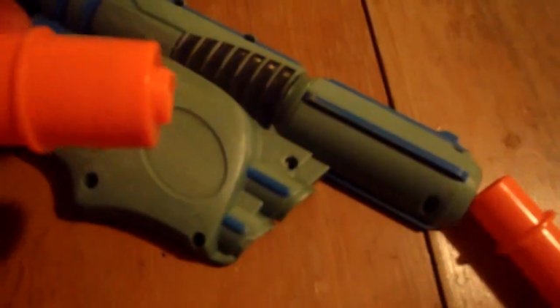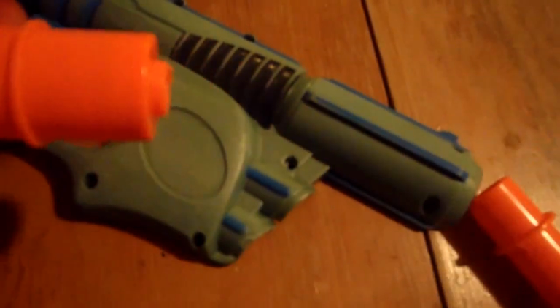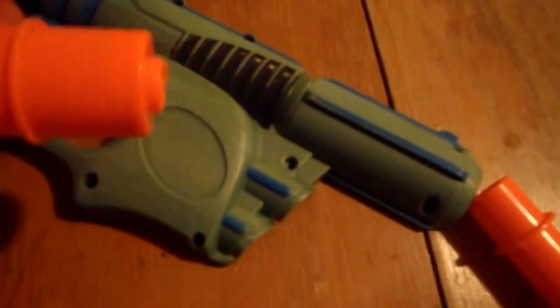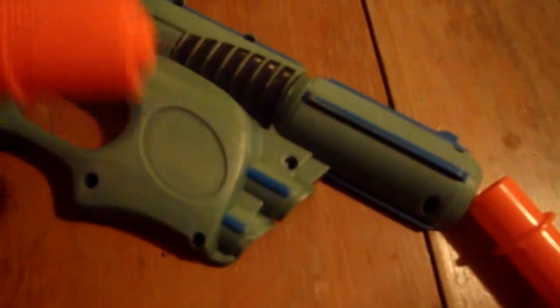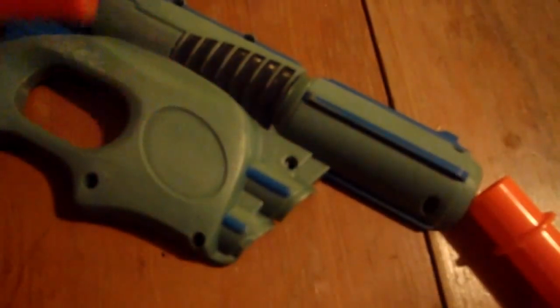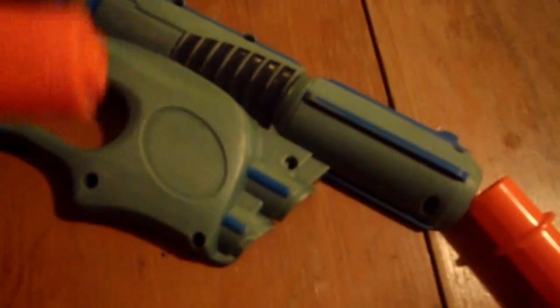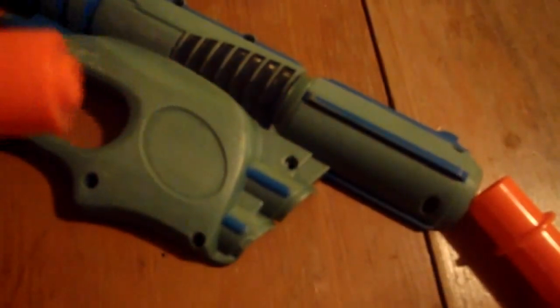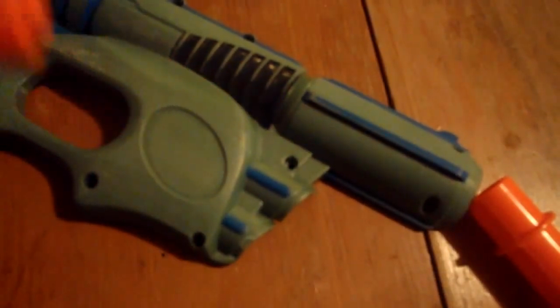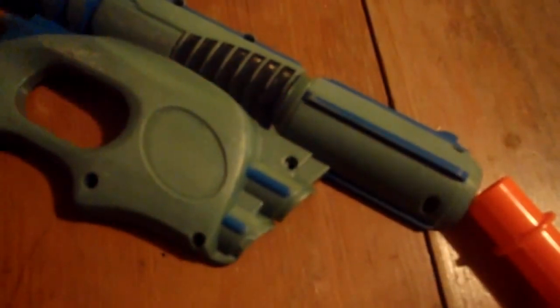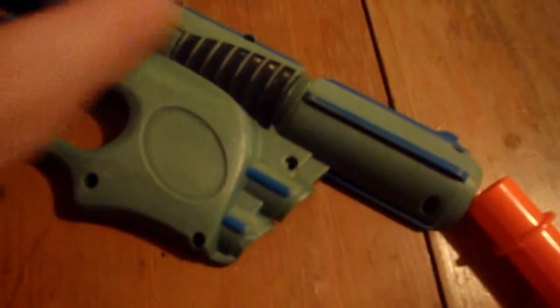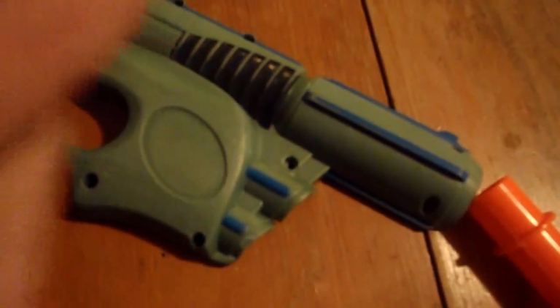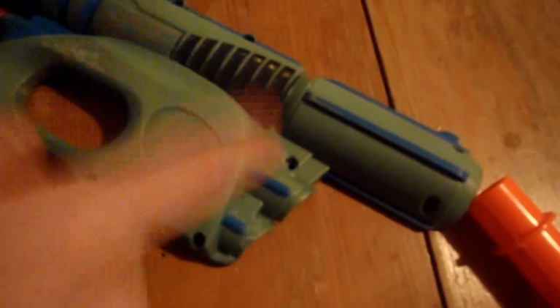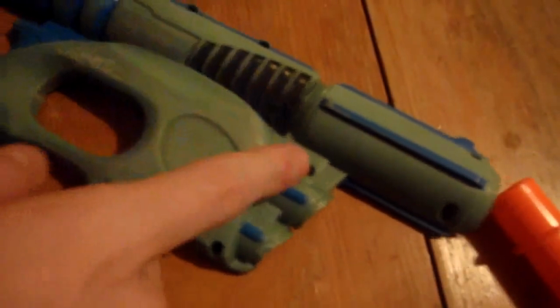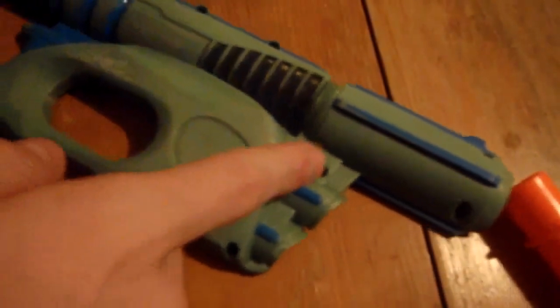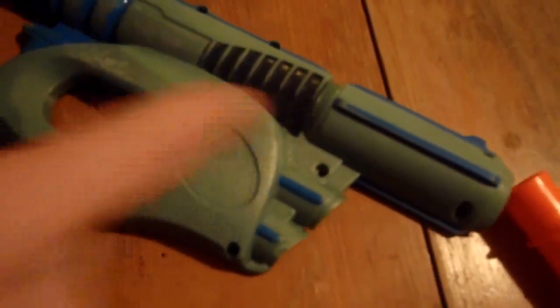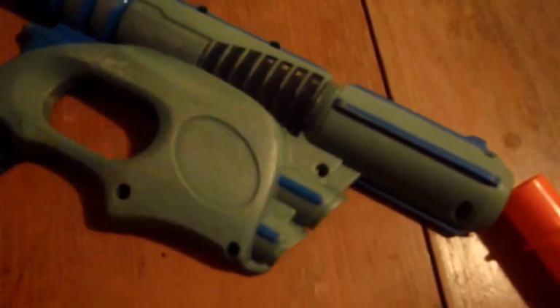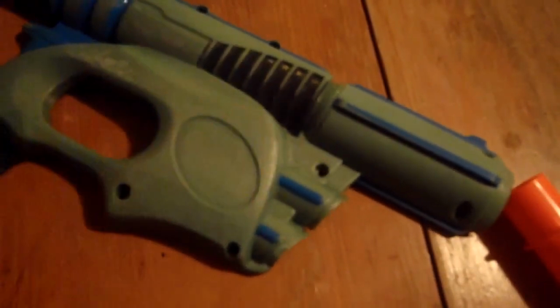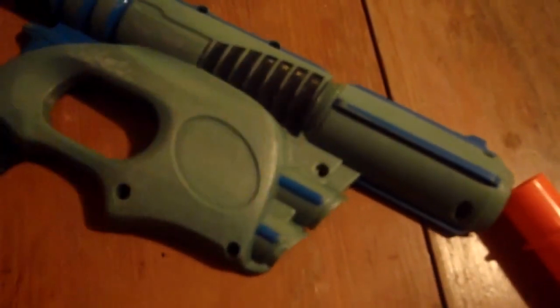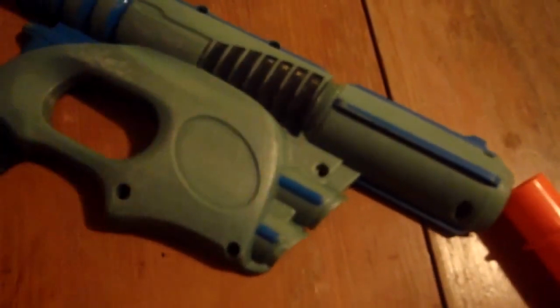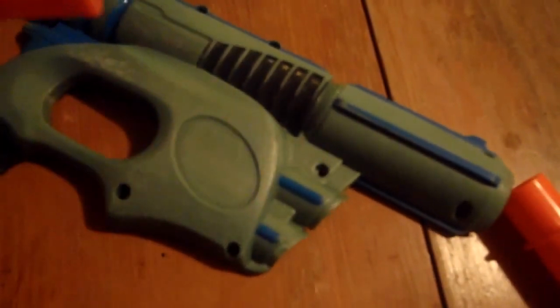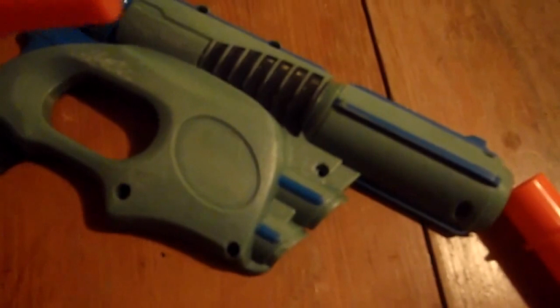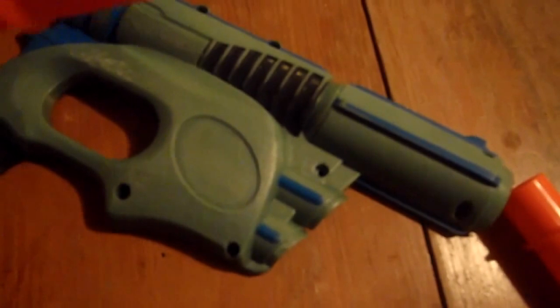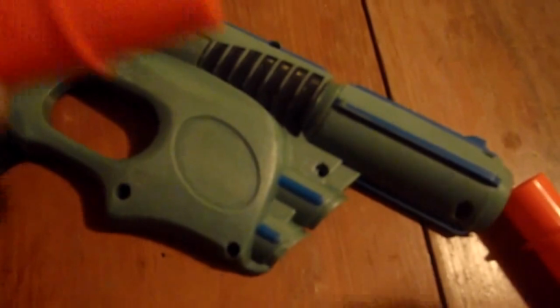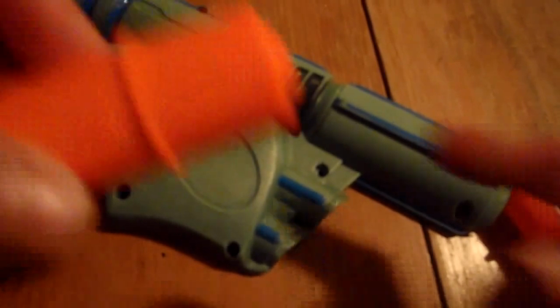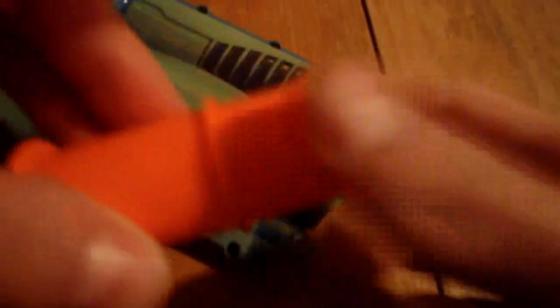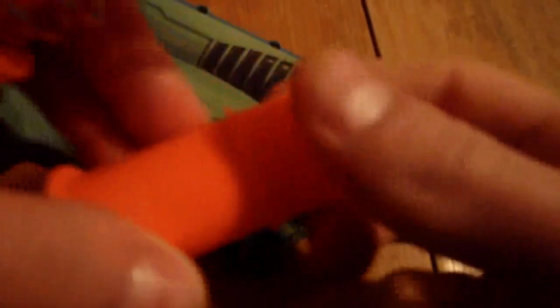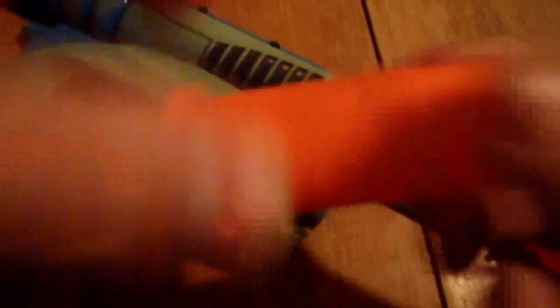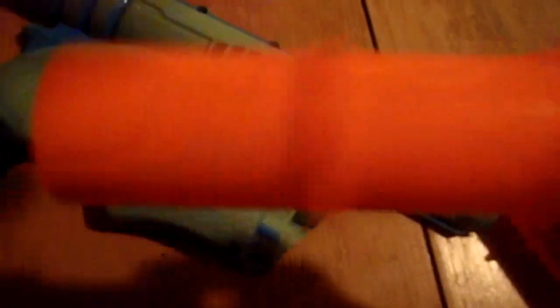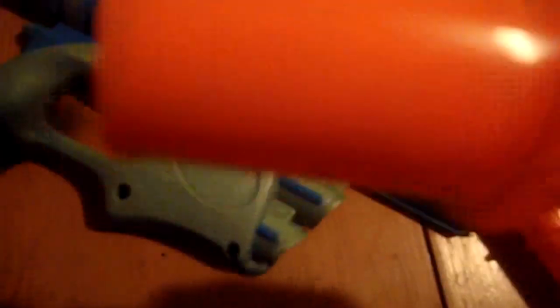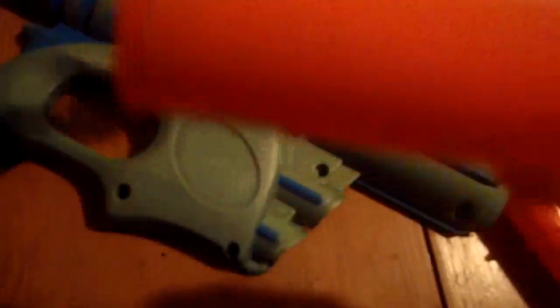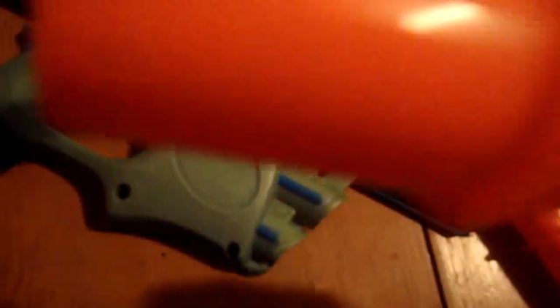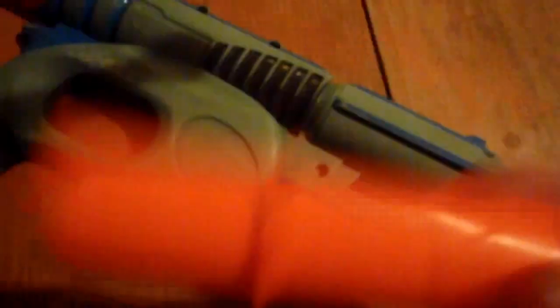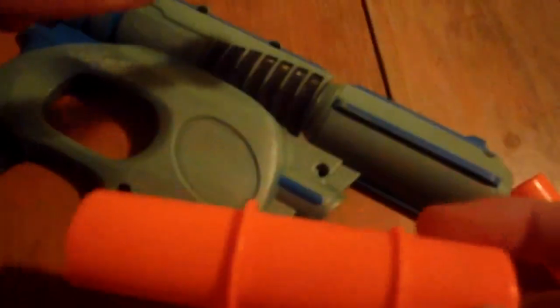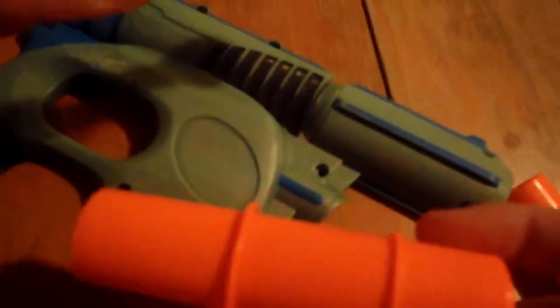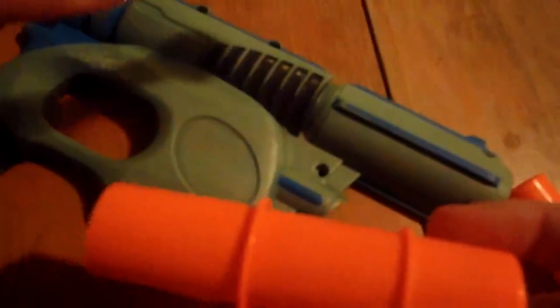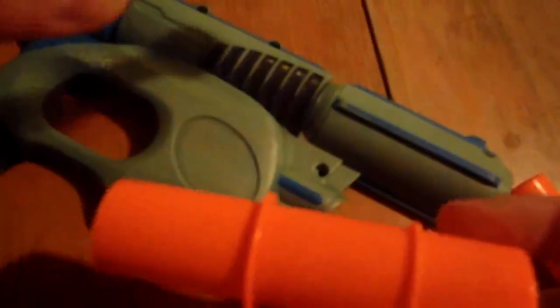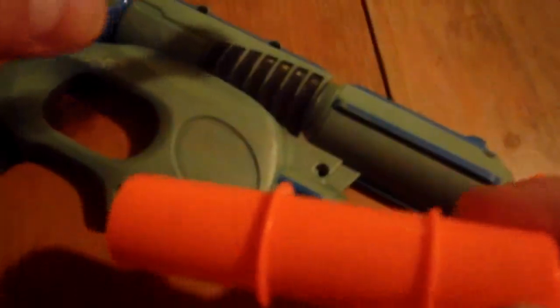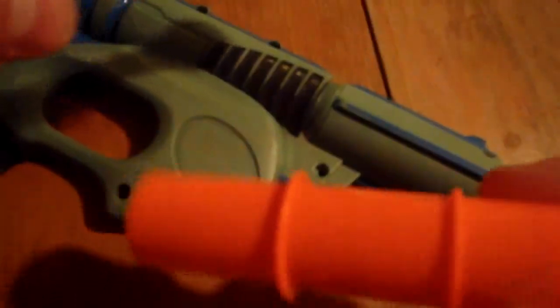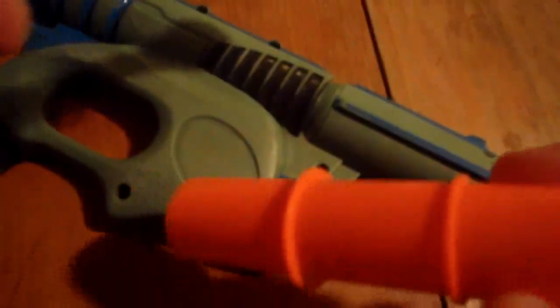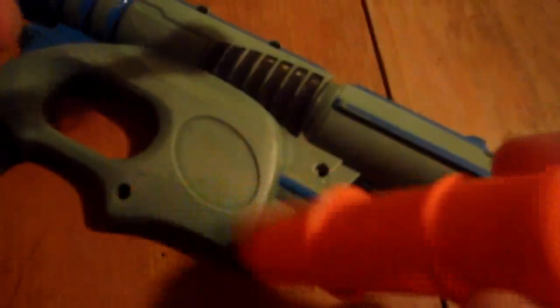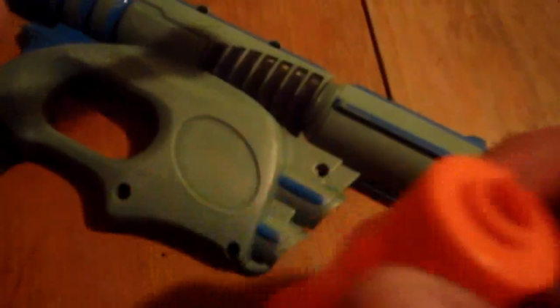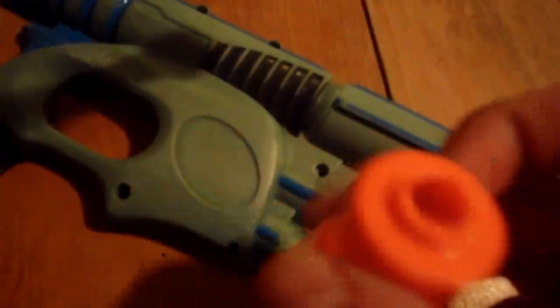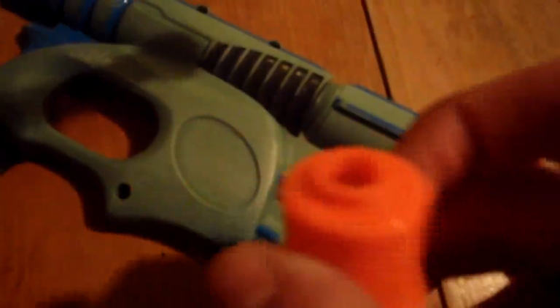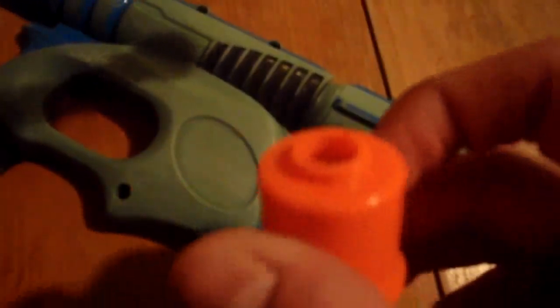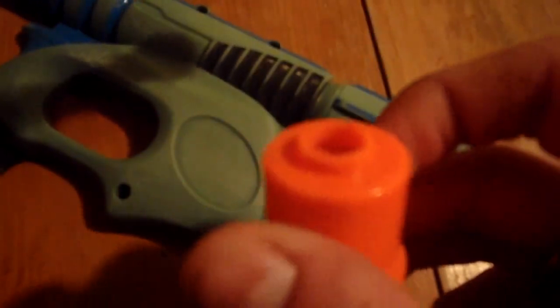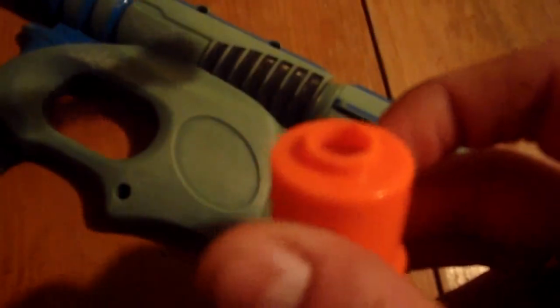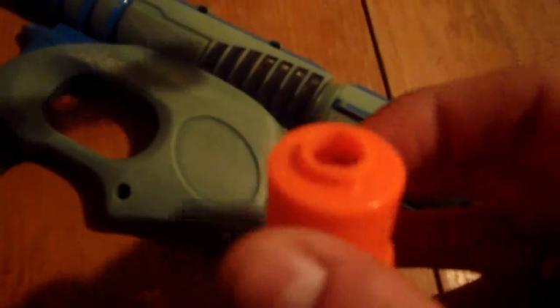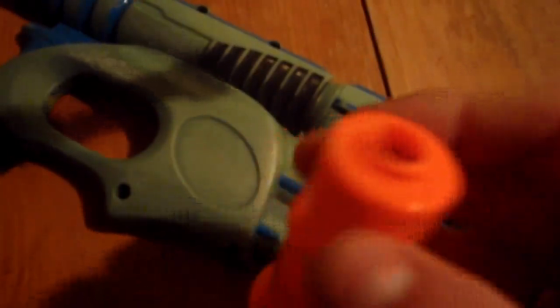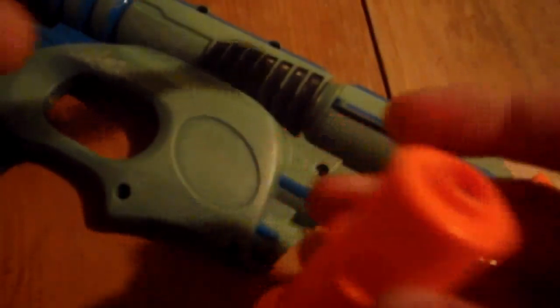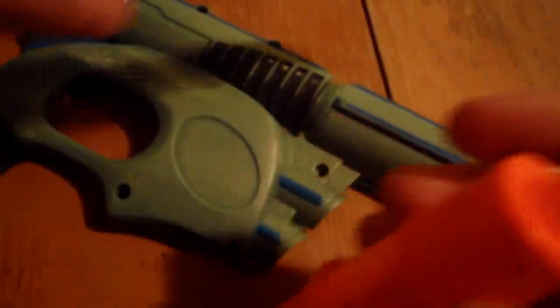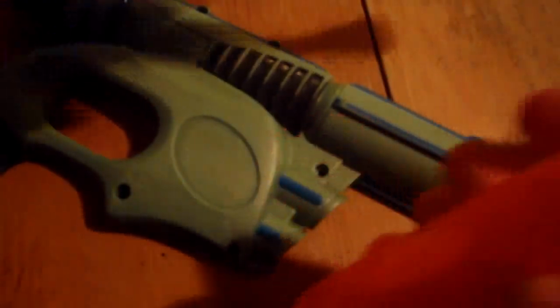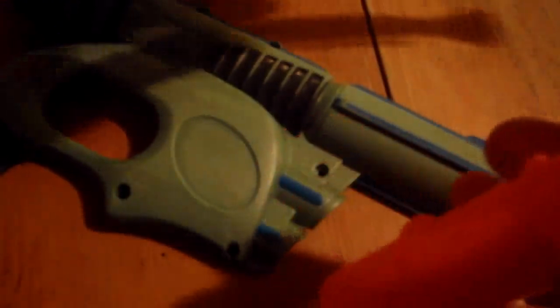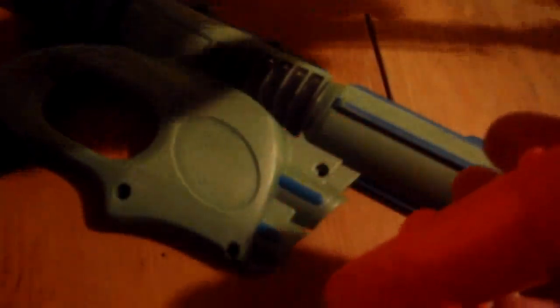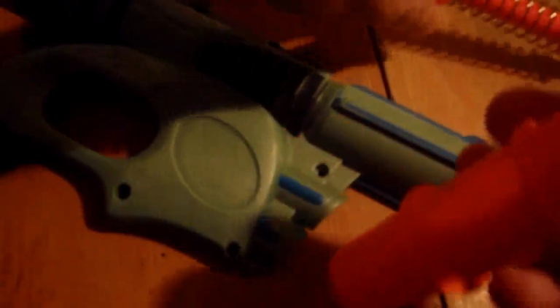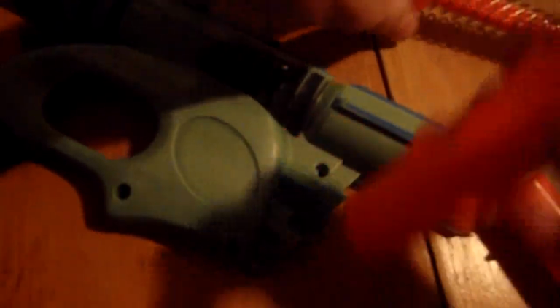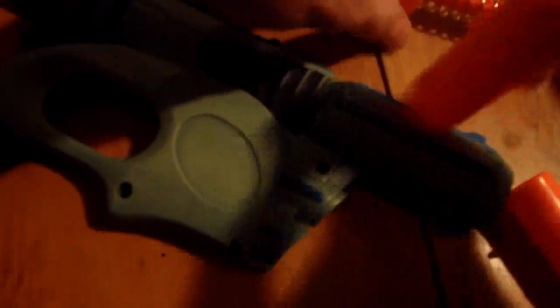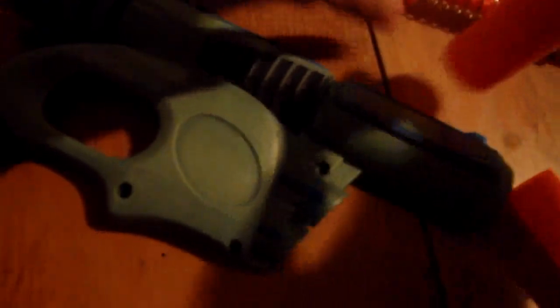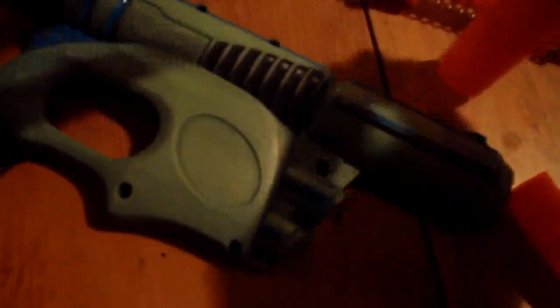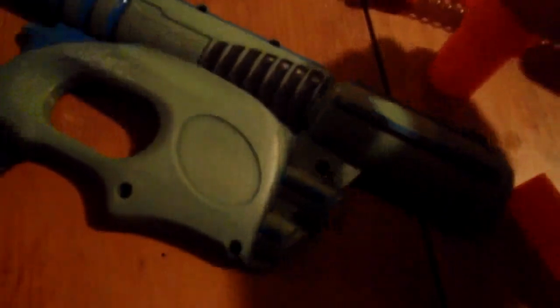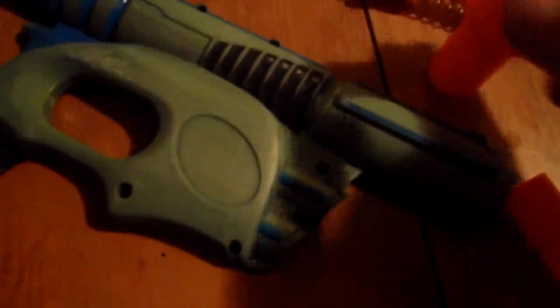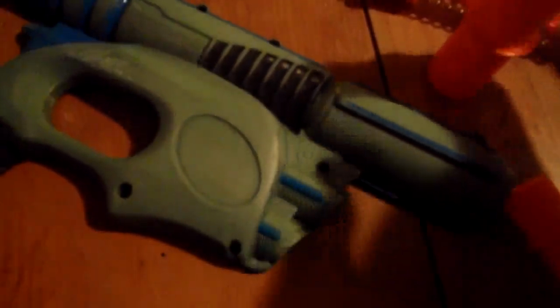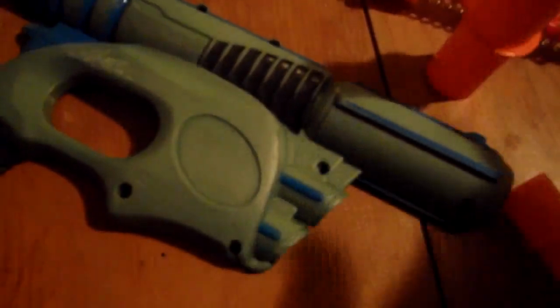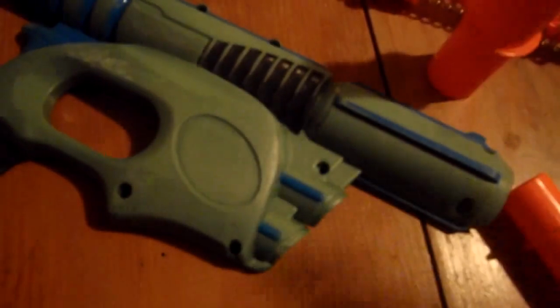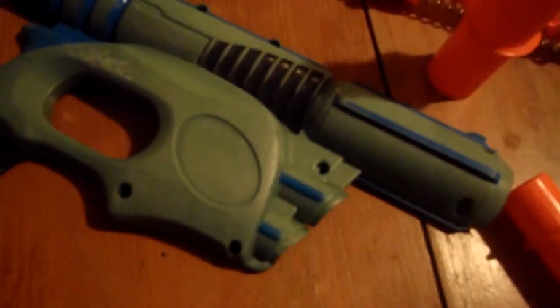I'm going to lay down the base coat on my Tech Target and start cracking away at that coupler mod, and then I'll work on the plunger tube.